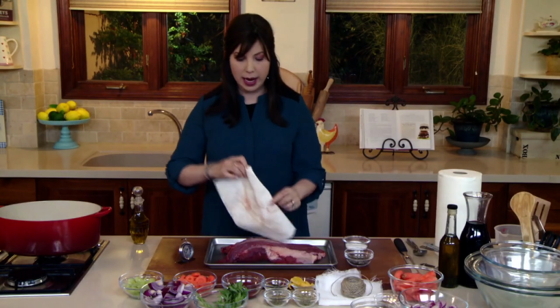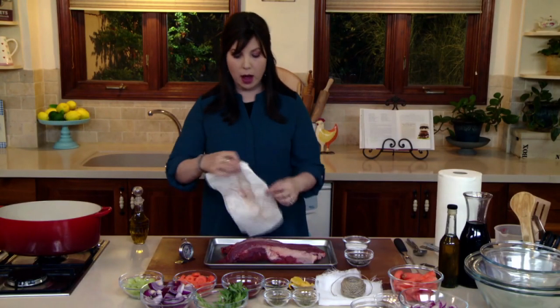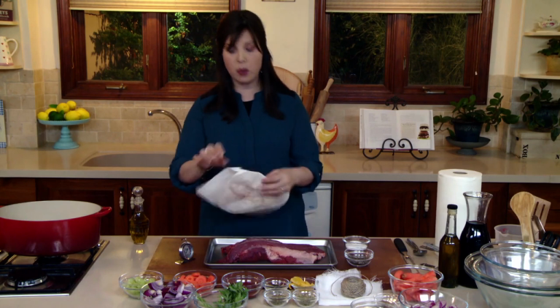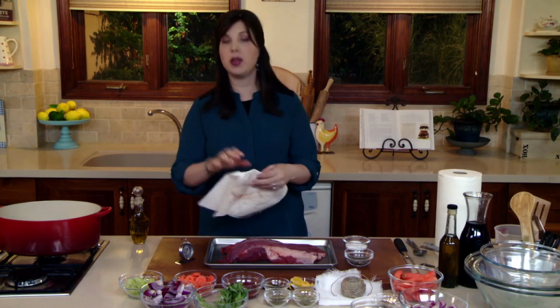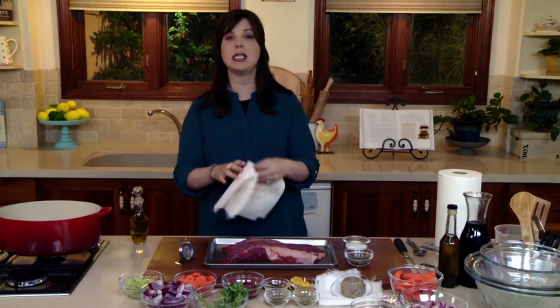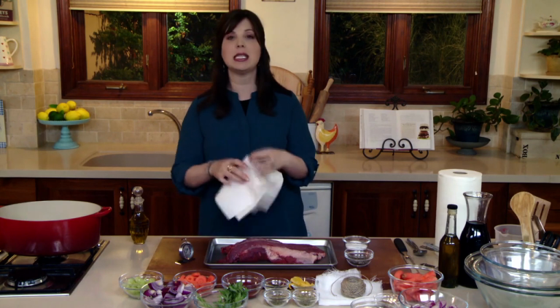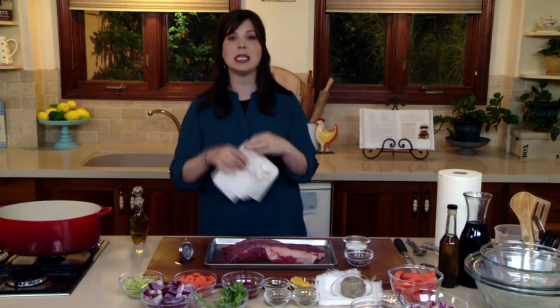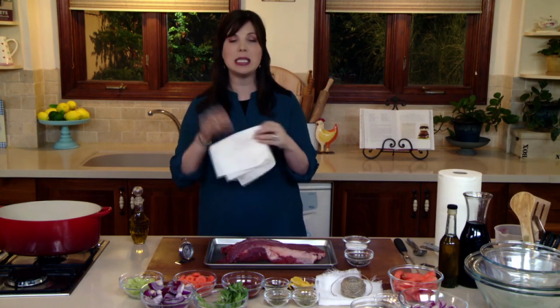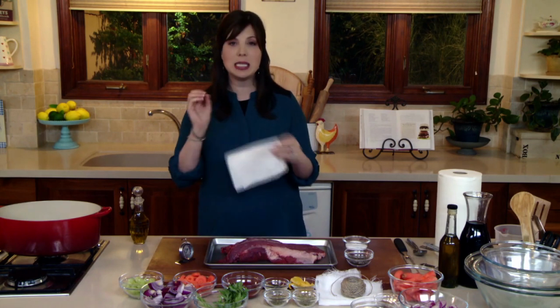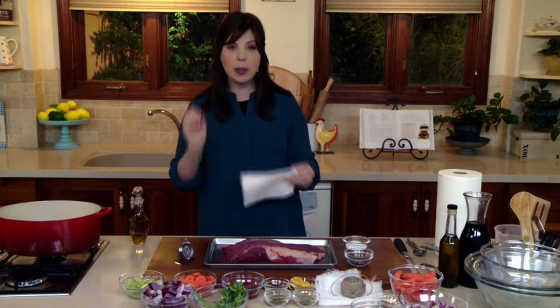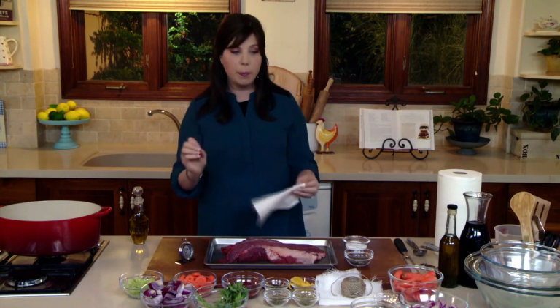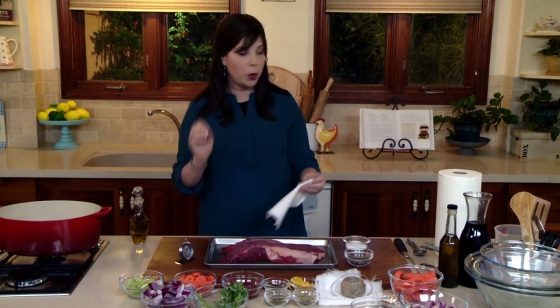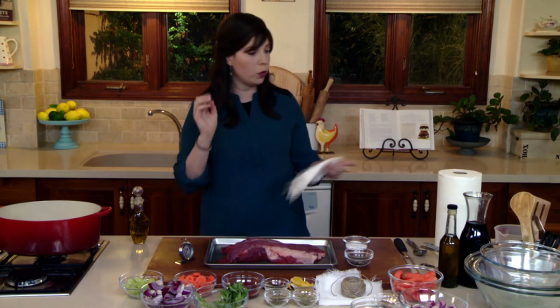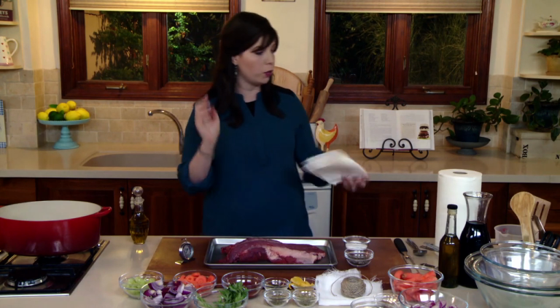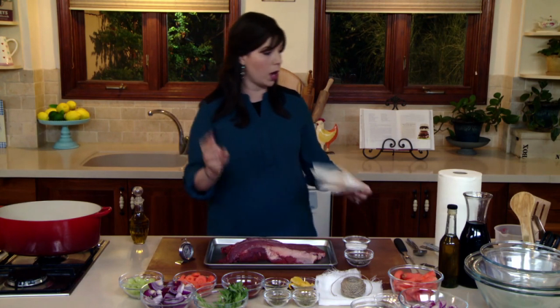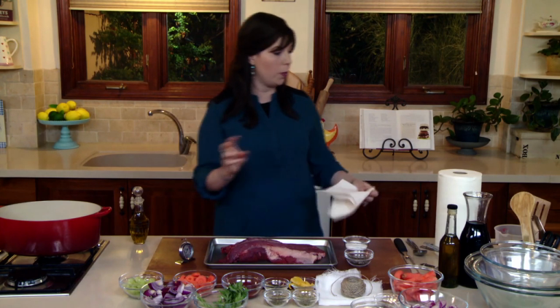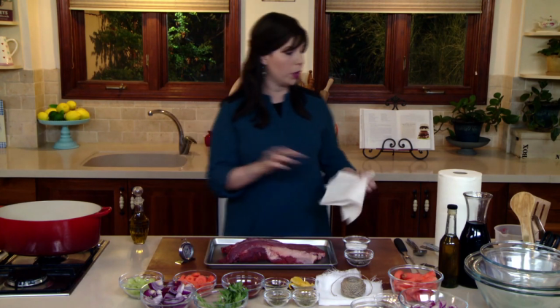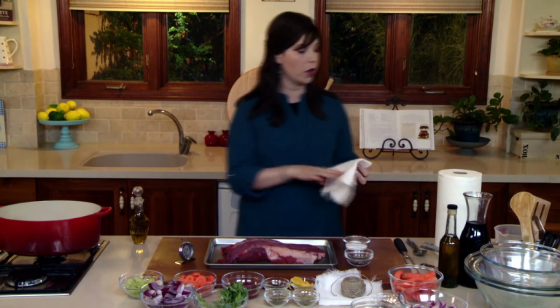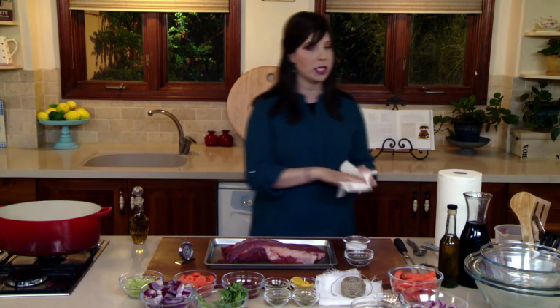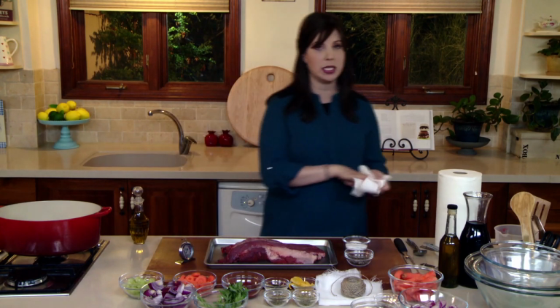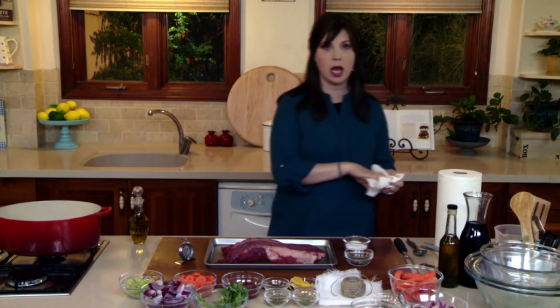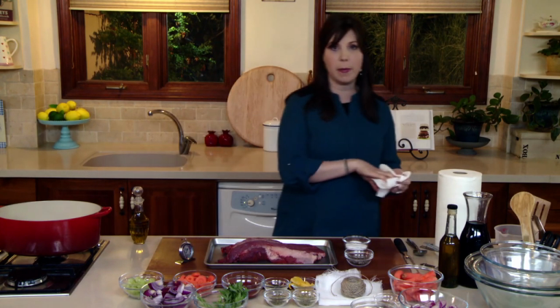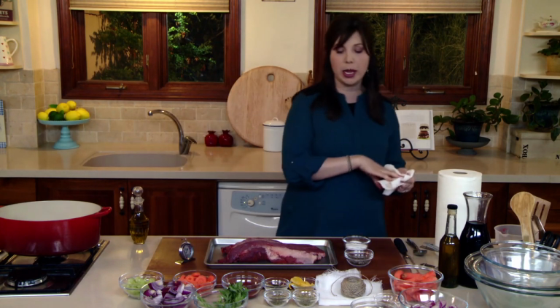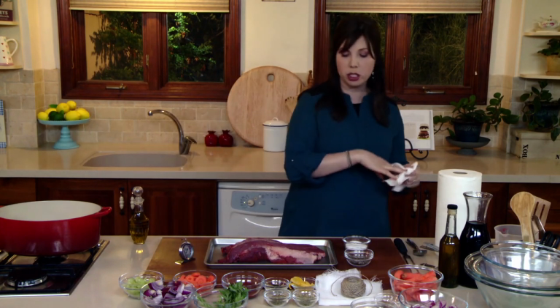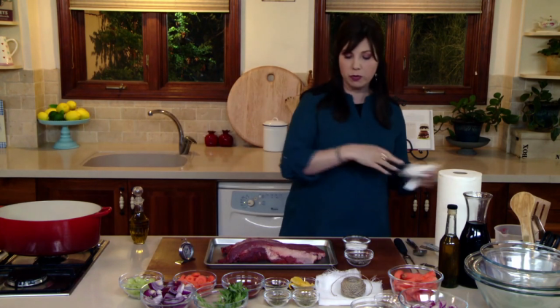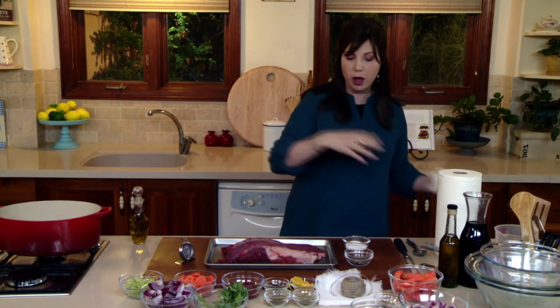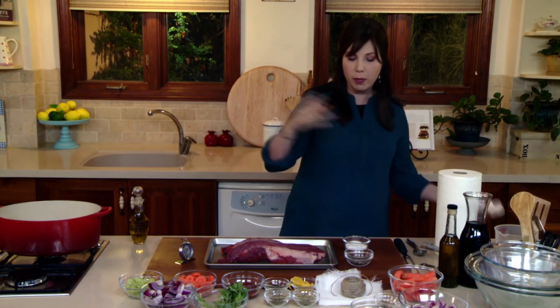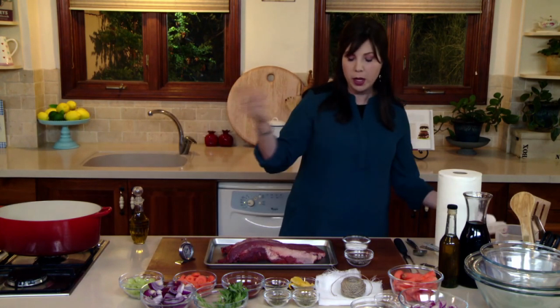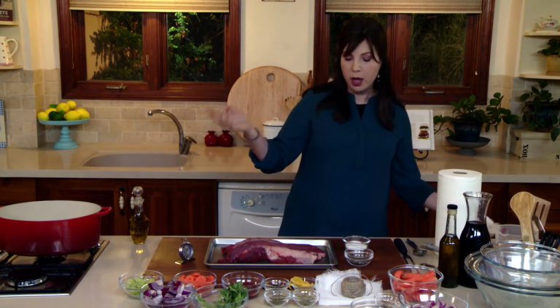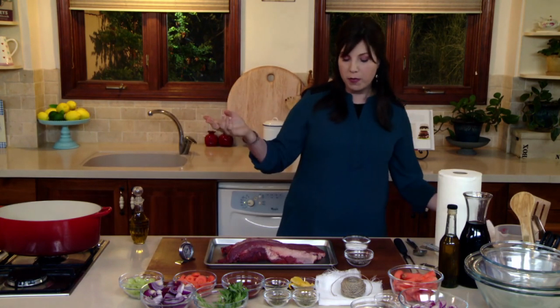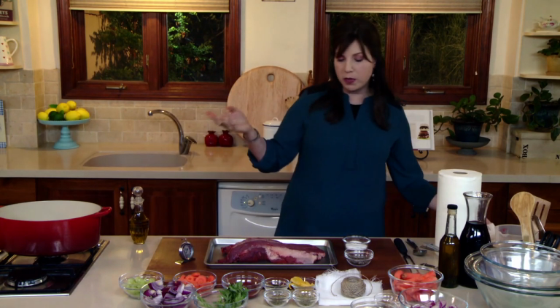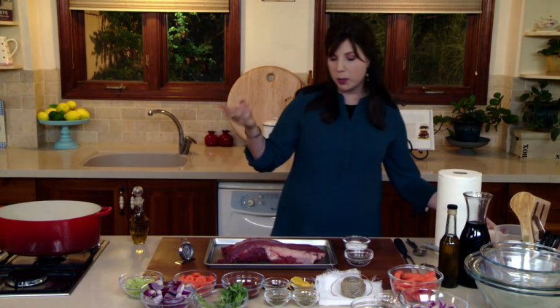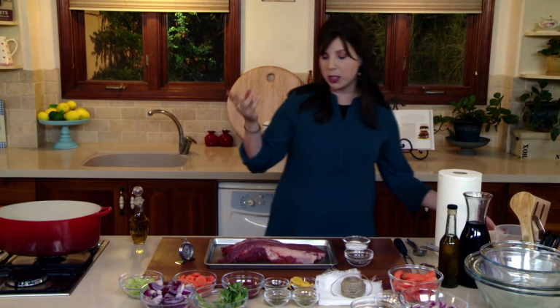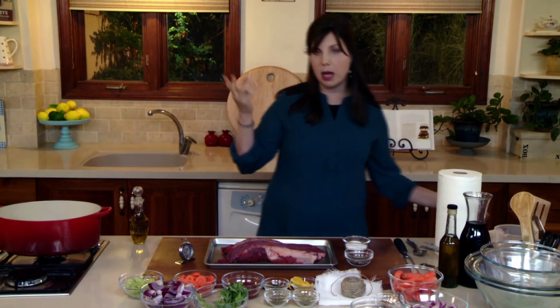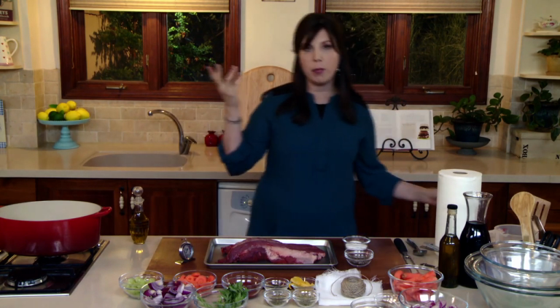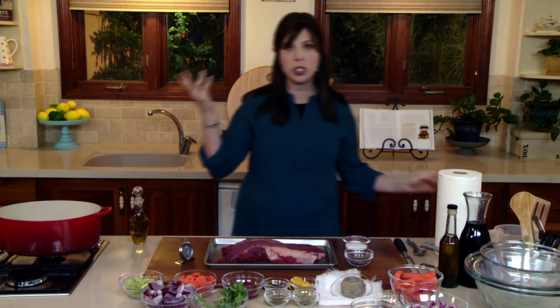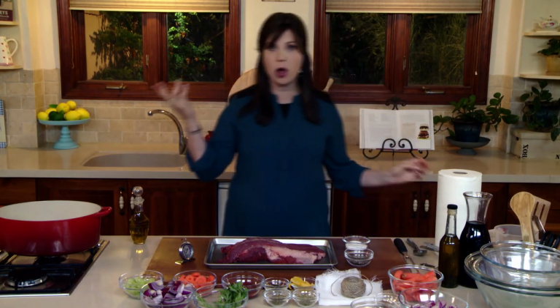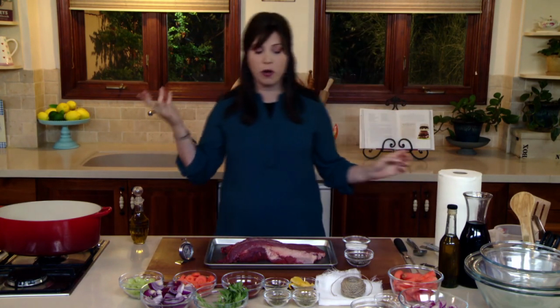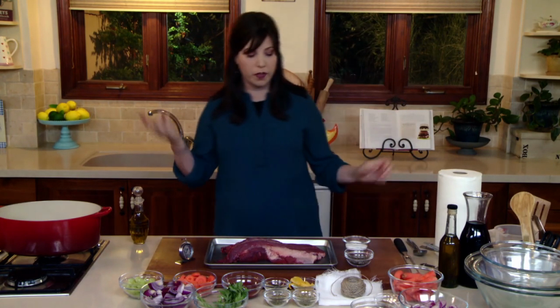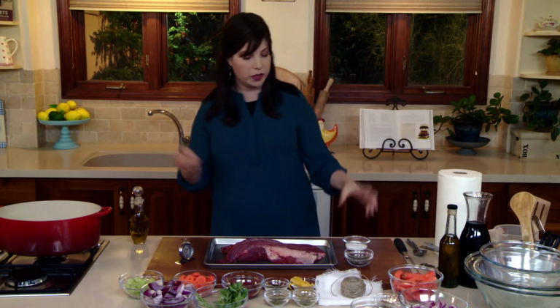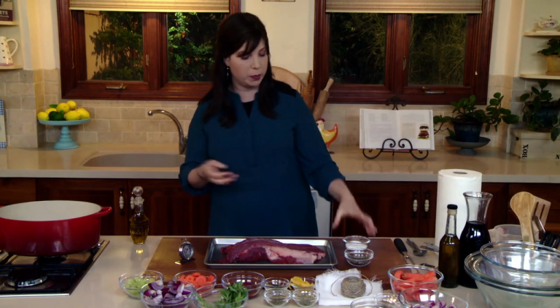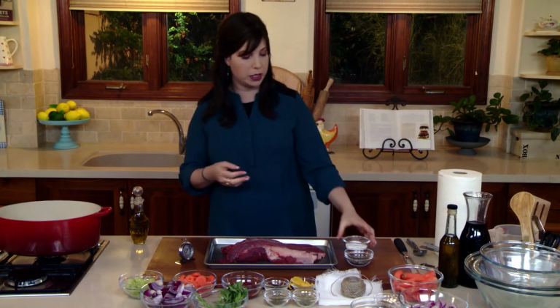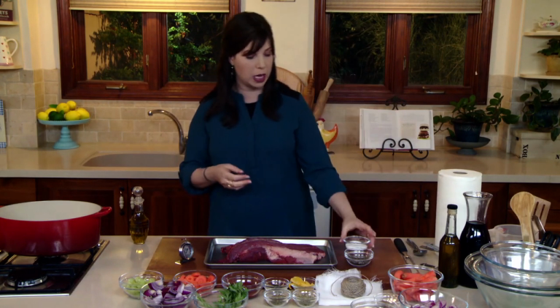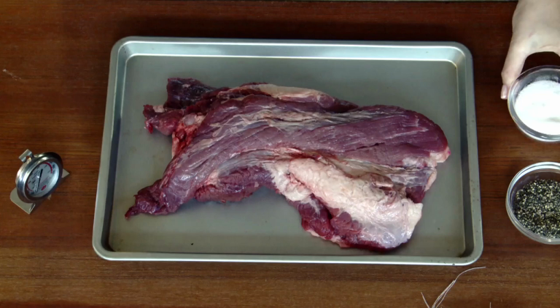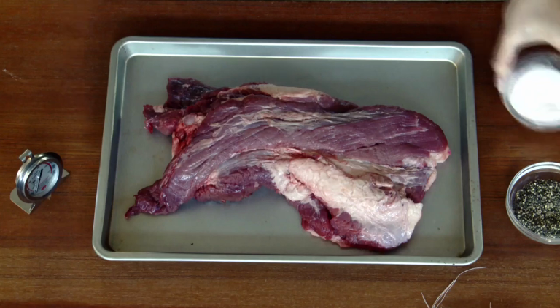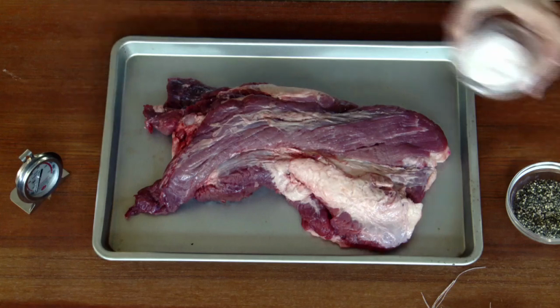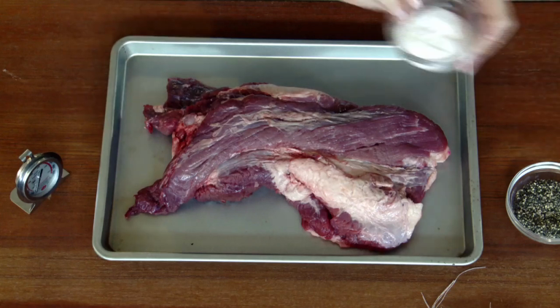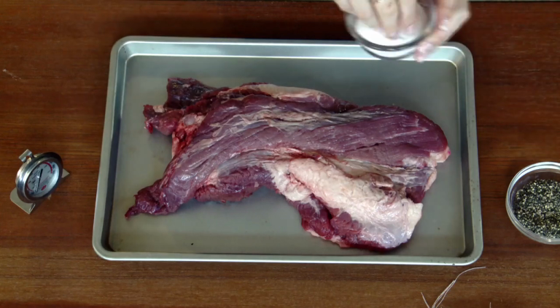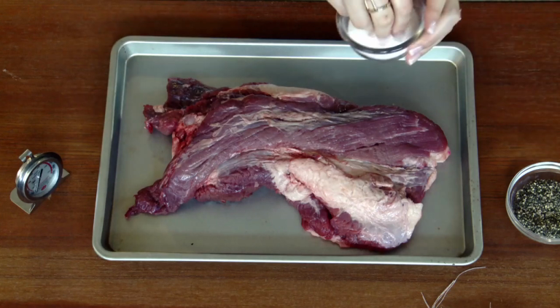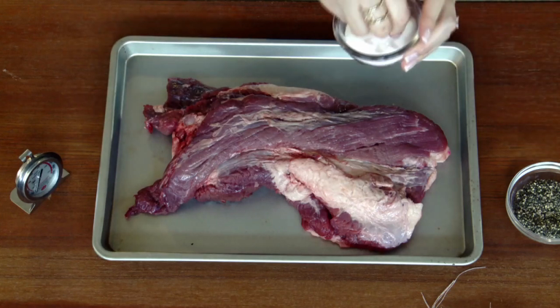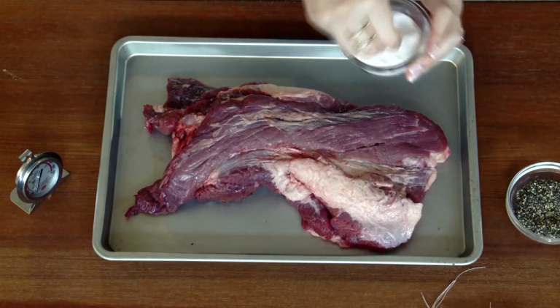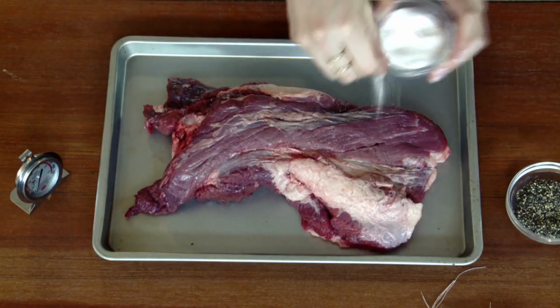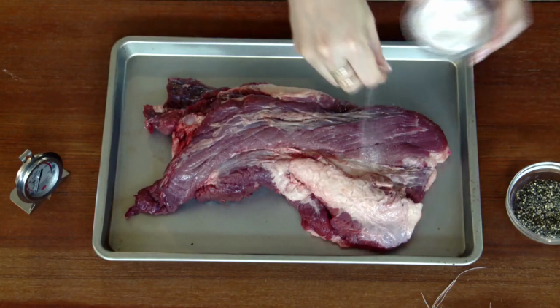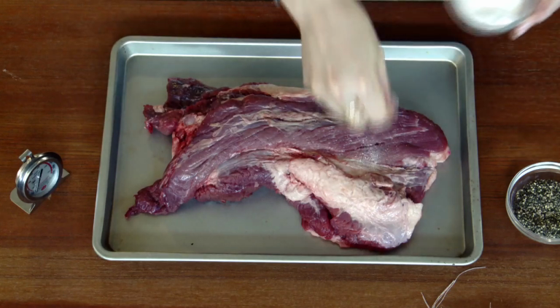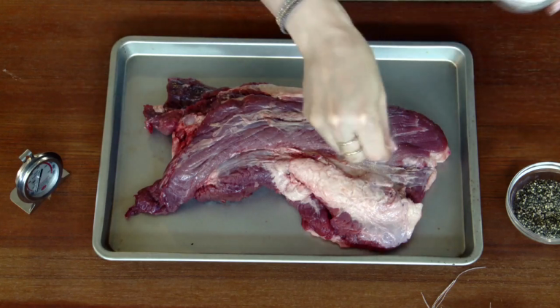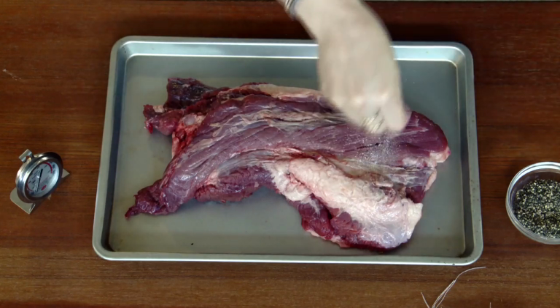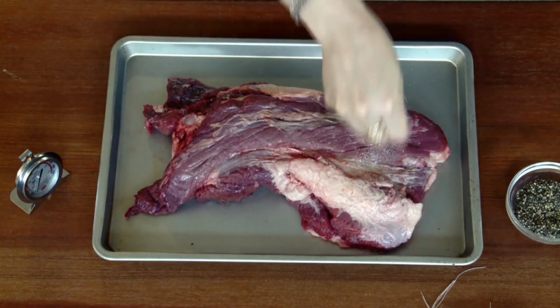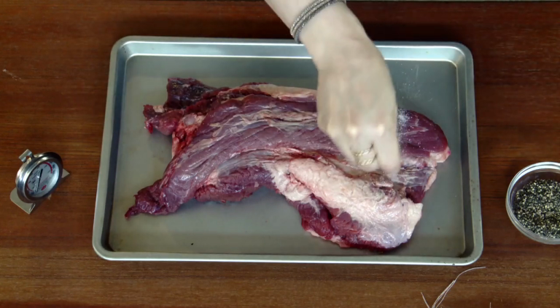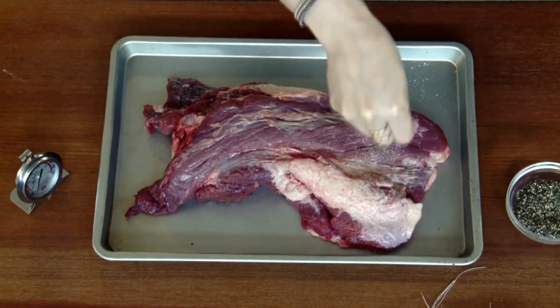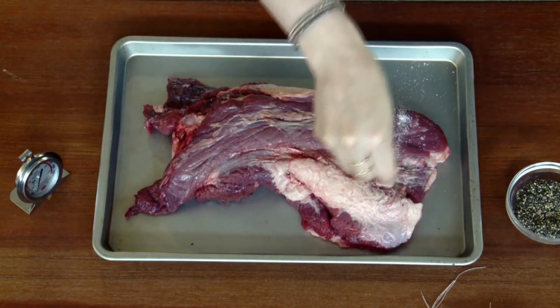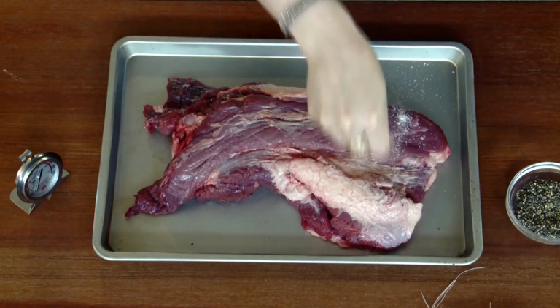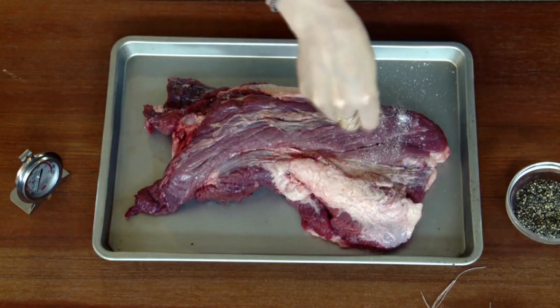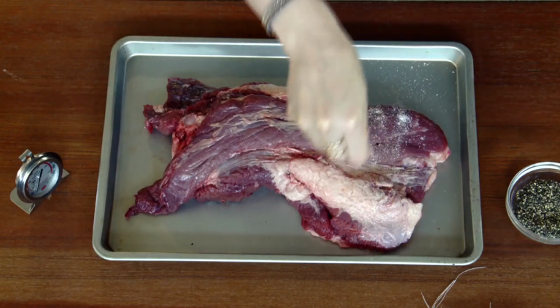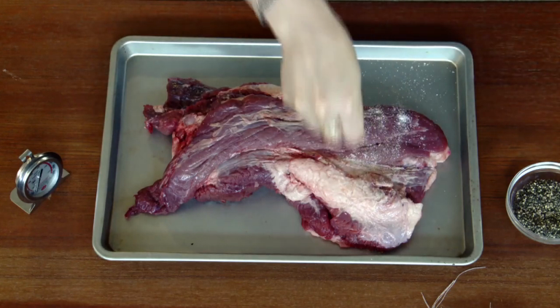This is a simple rub — we call this a Dalmatian rub: 50% salt, 50% pepper. Of course I'm using kosher salt.